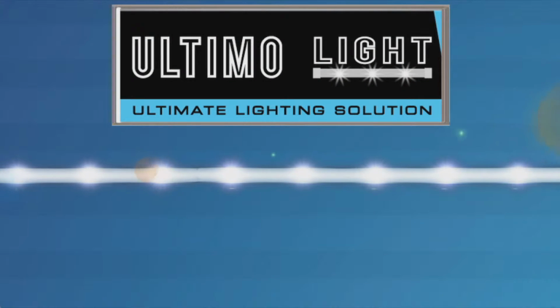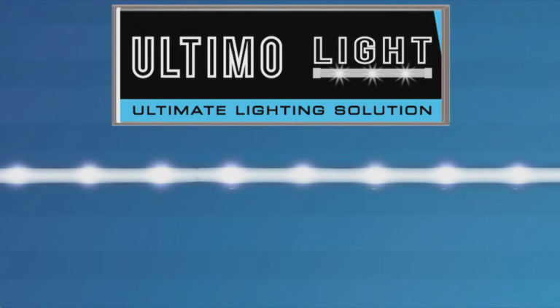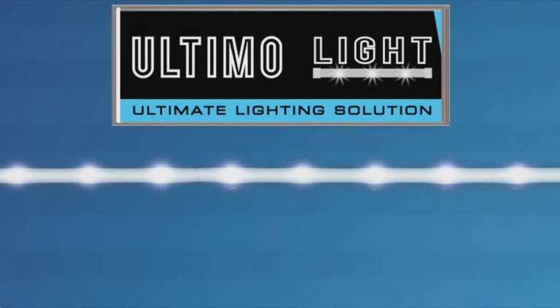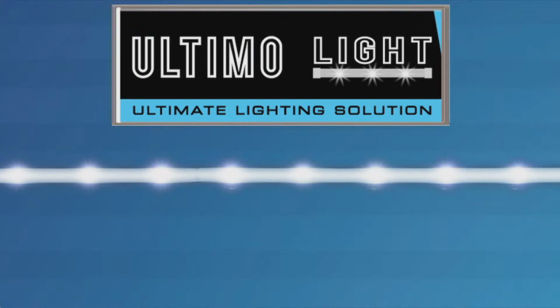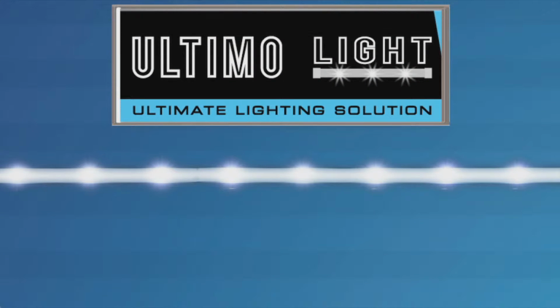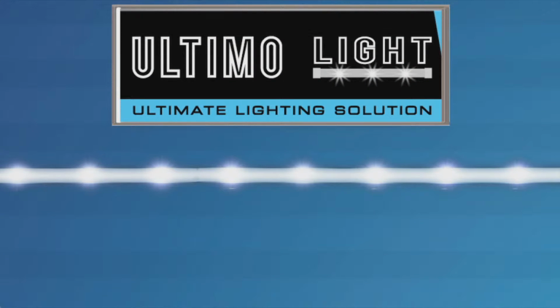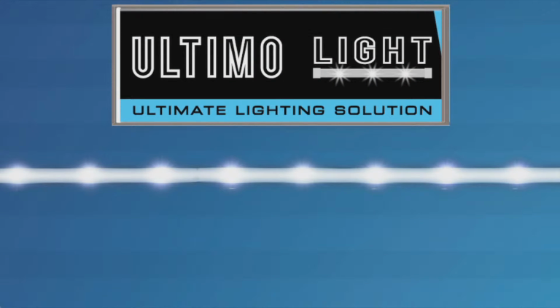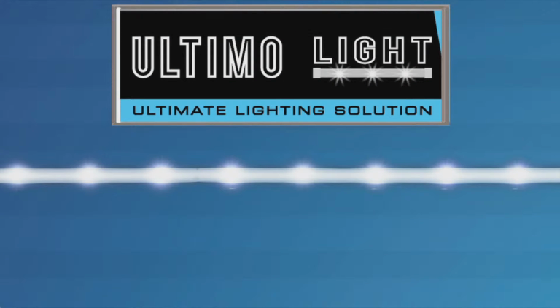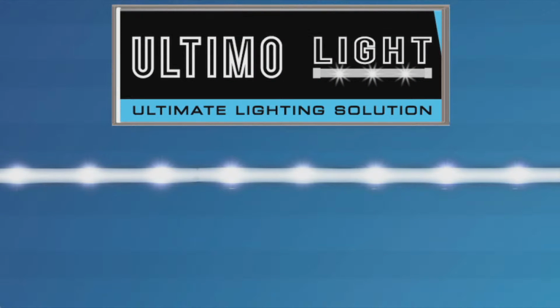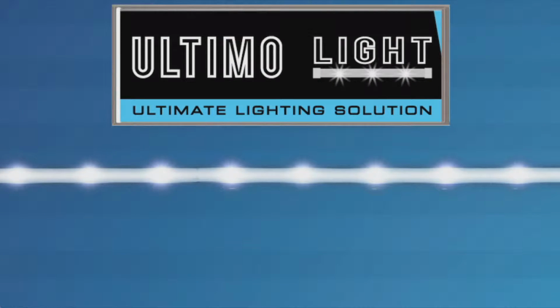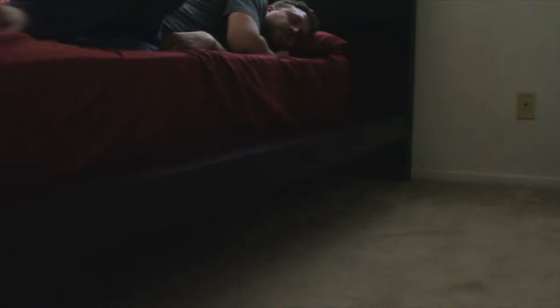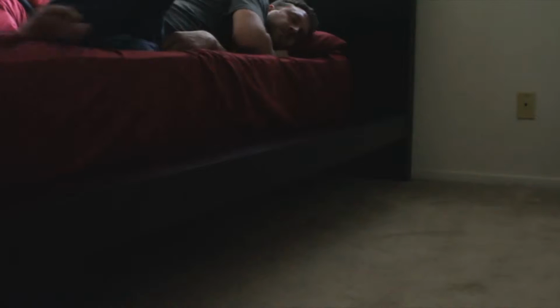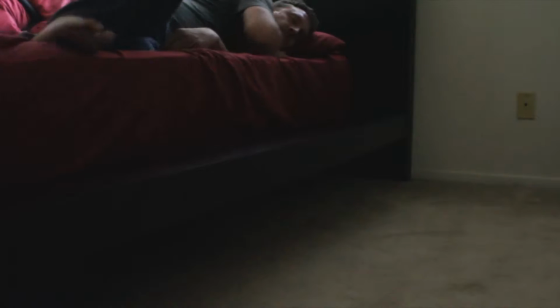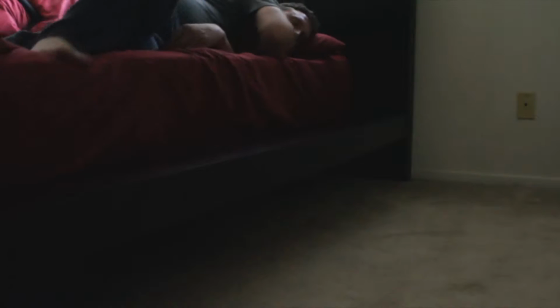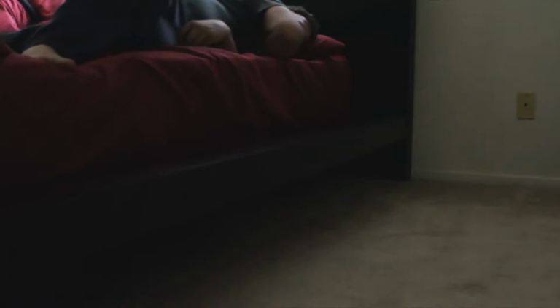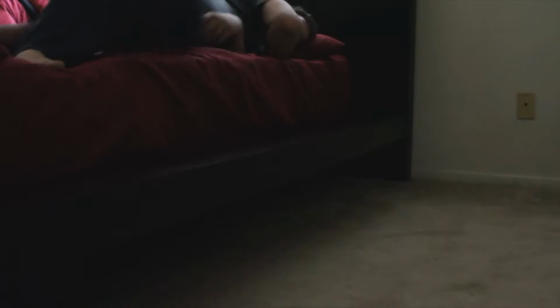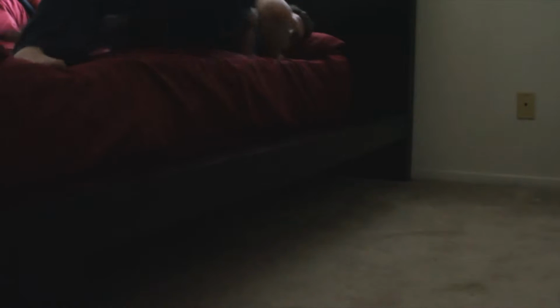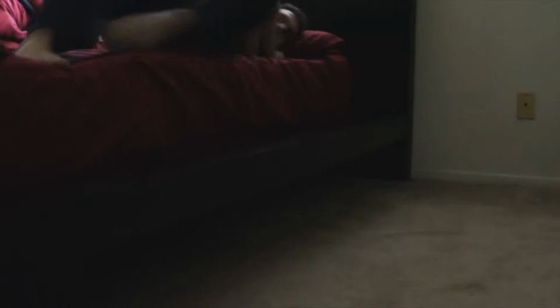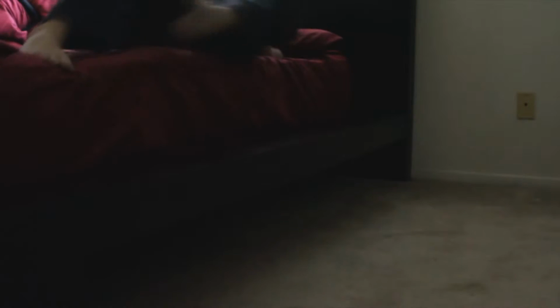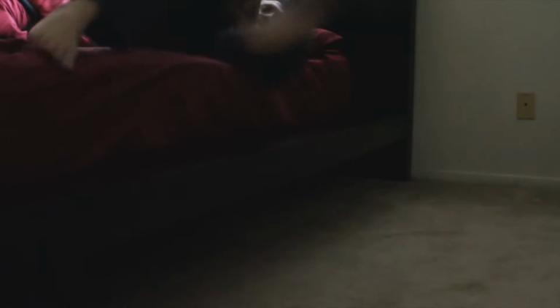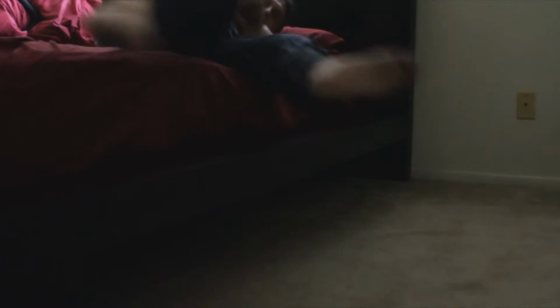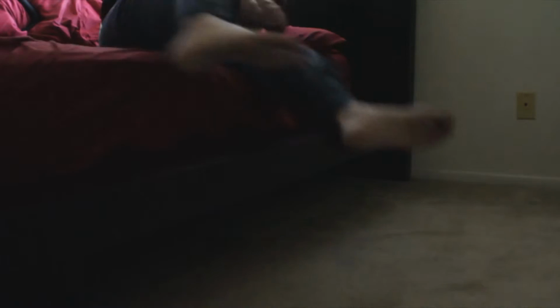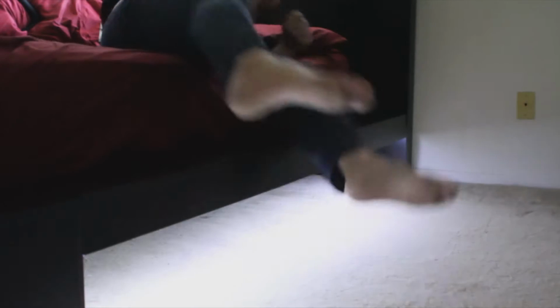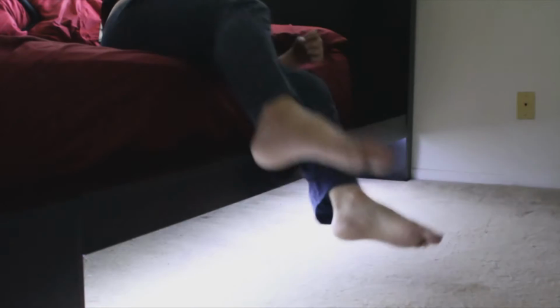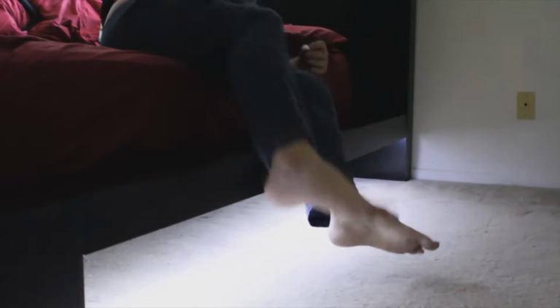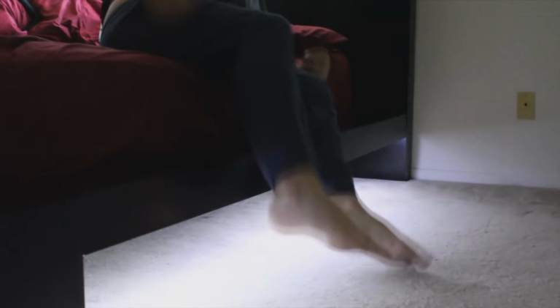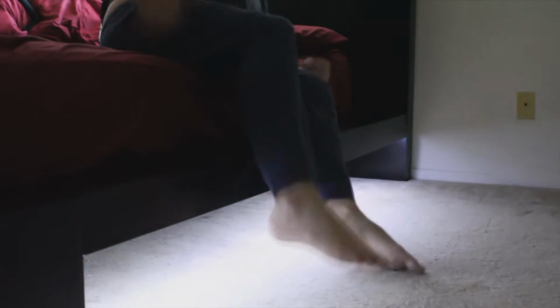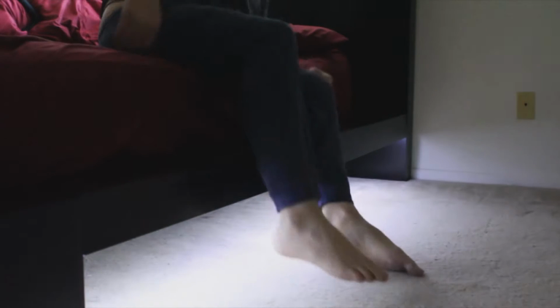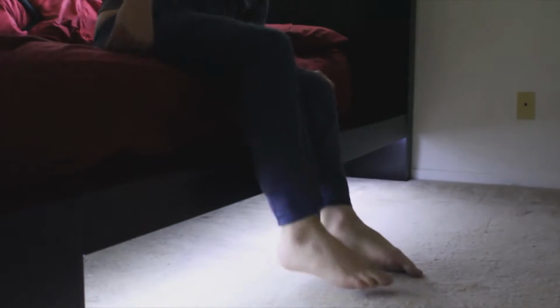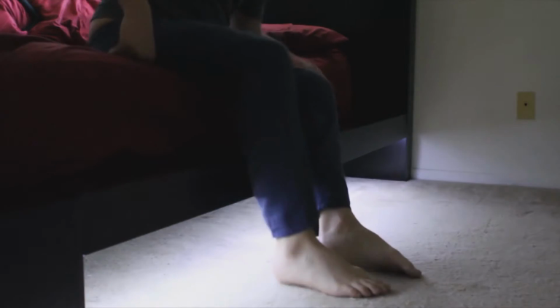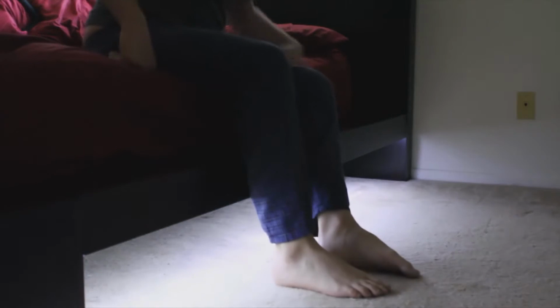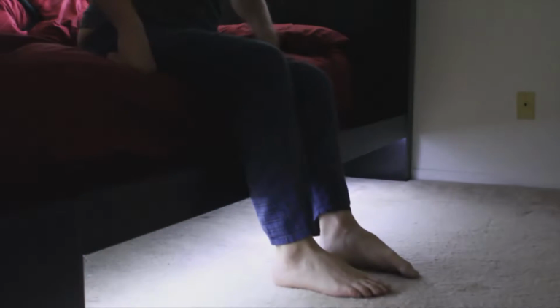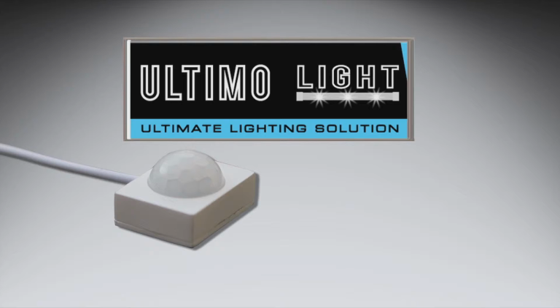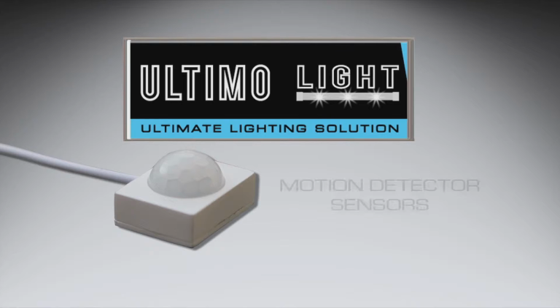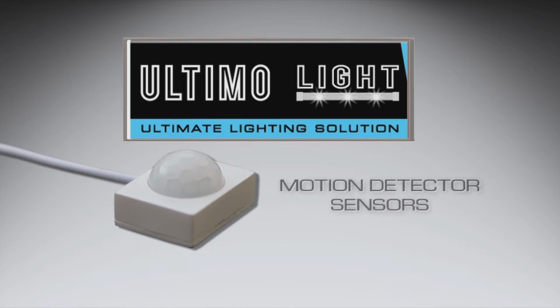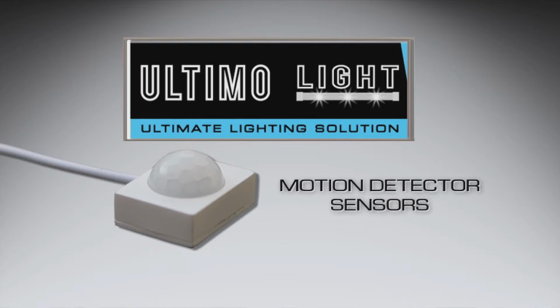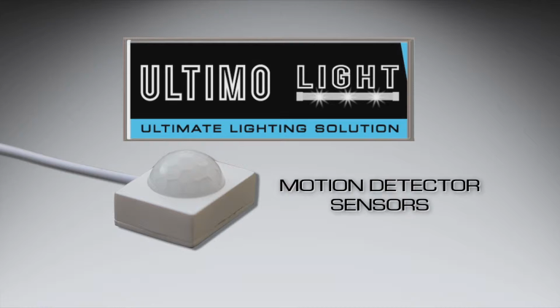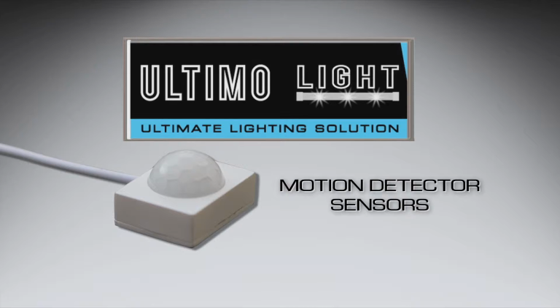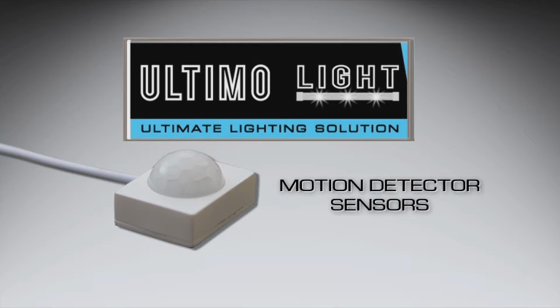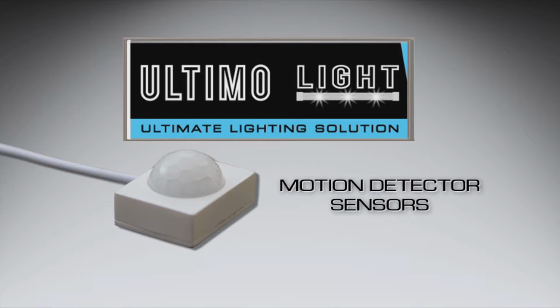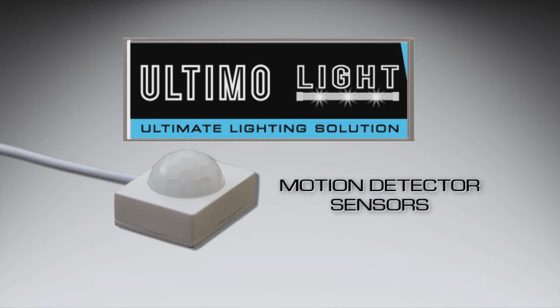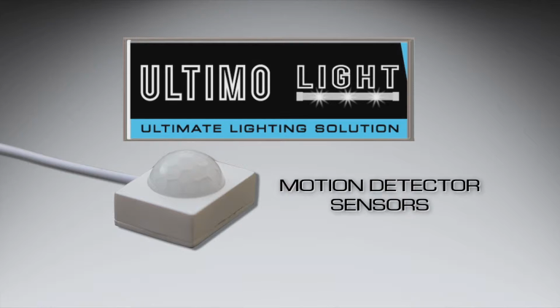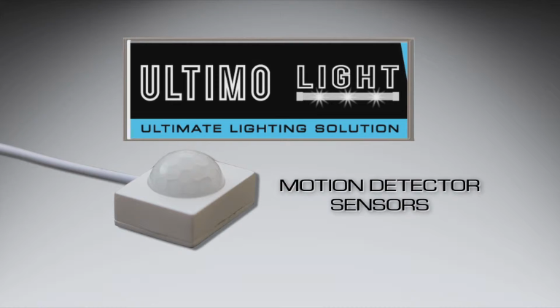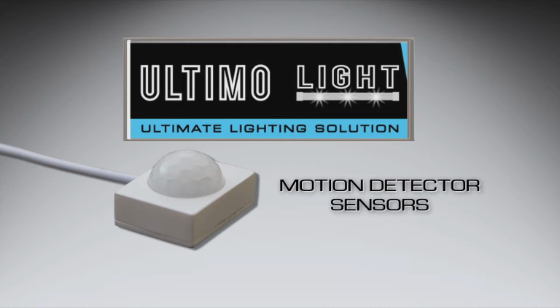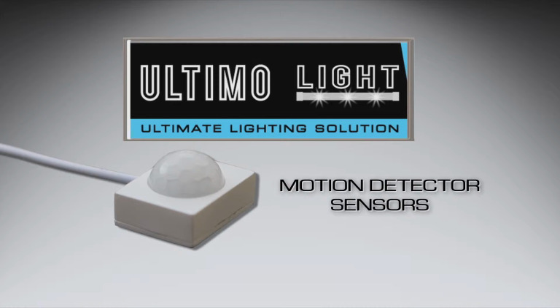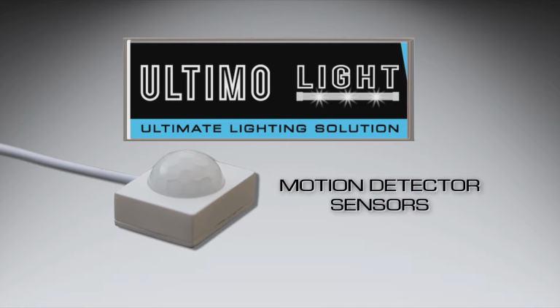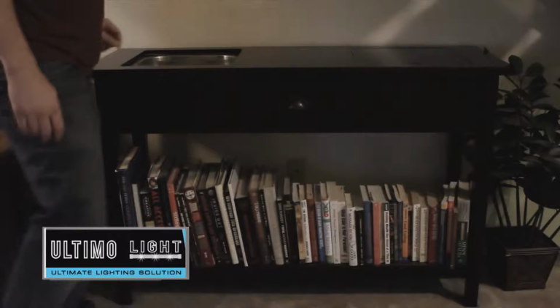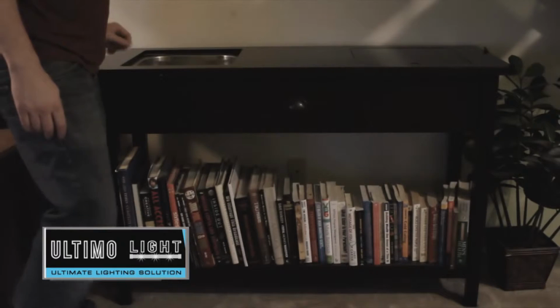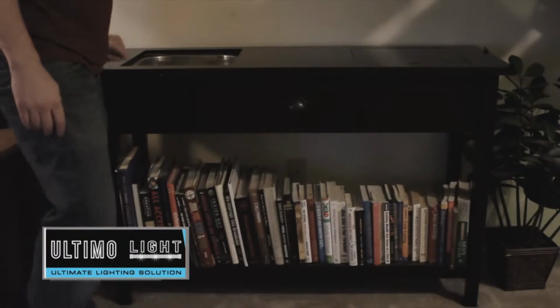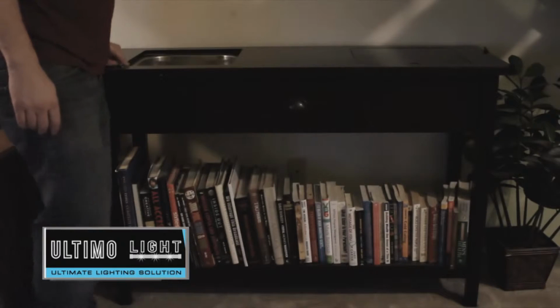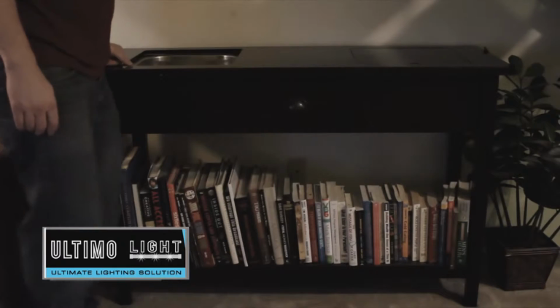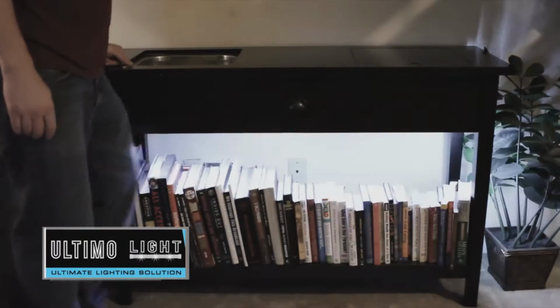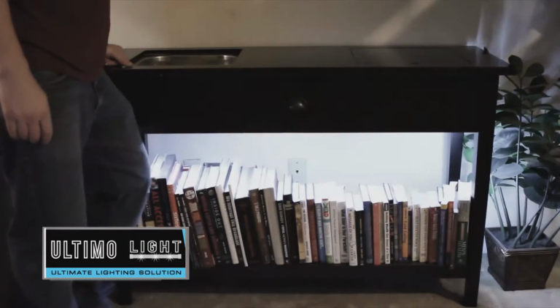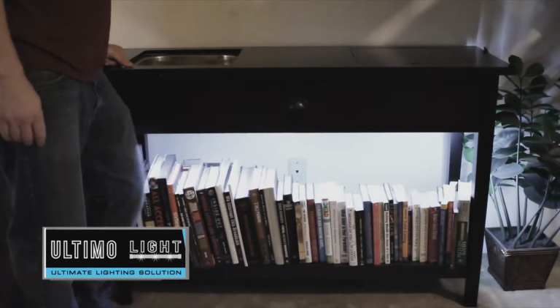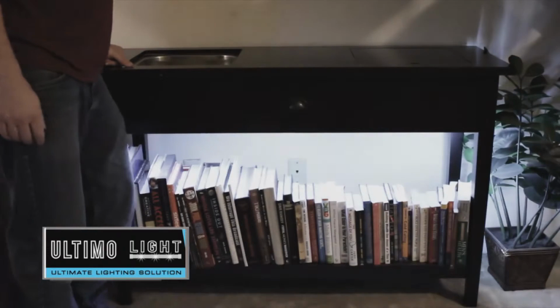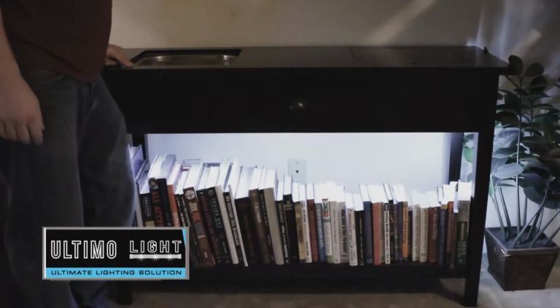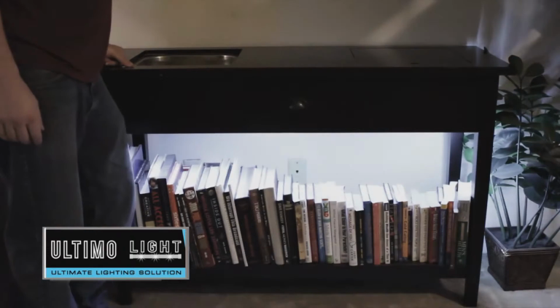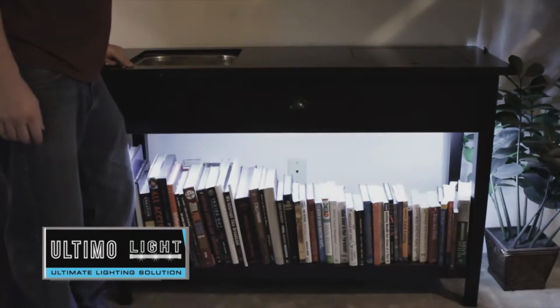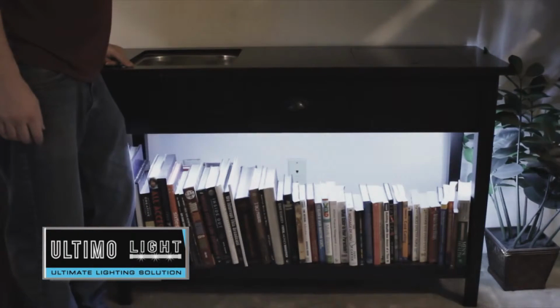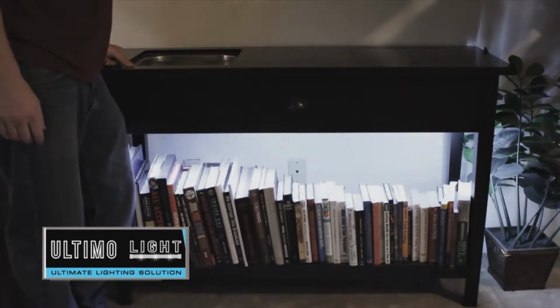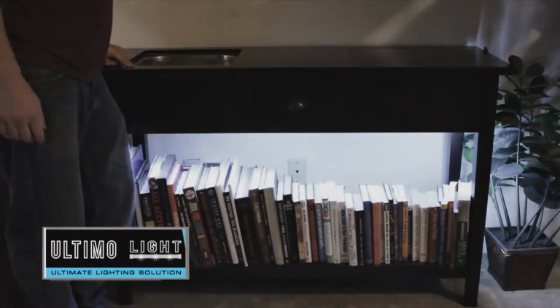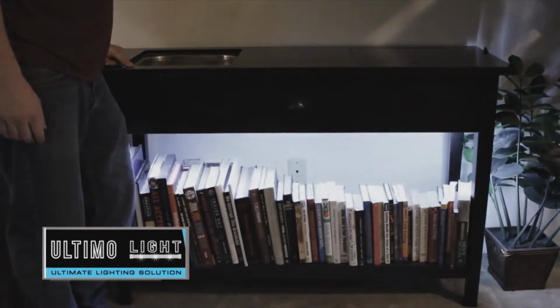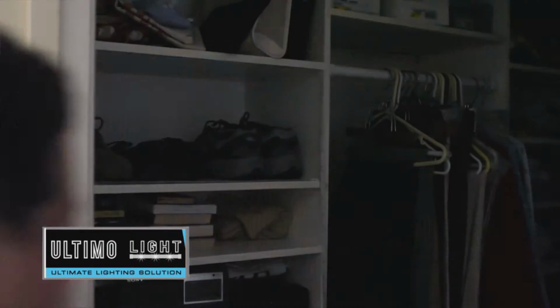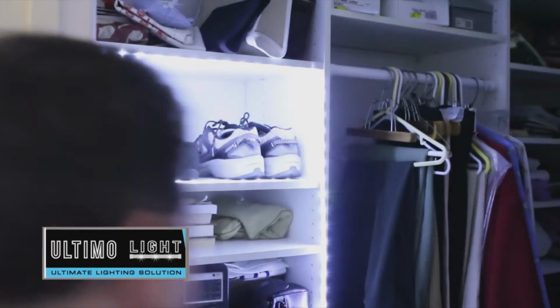Introducing the UltimoLight, the ultimate LED strip lighting solution for your home with motion detector sensors. Light up any space in one simple motion.